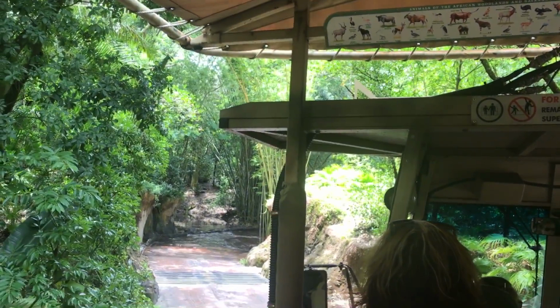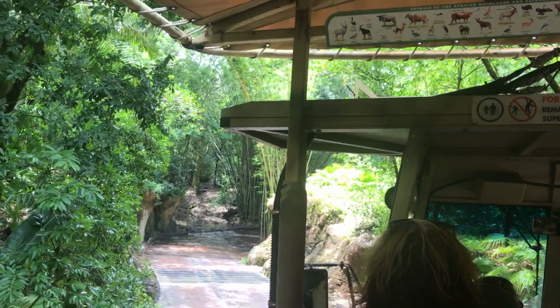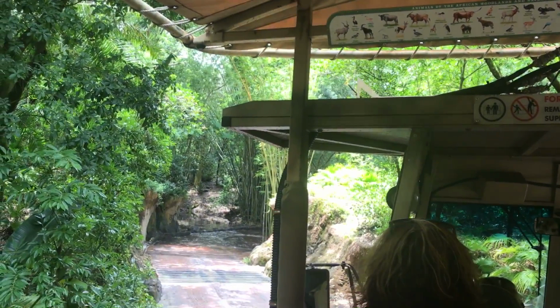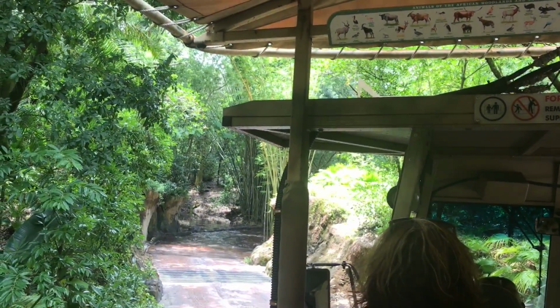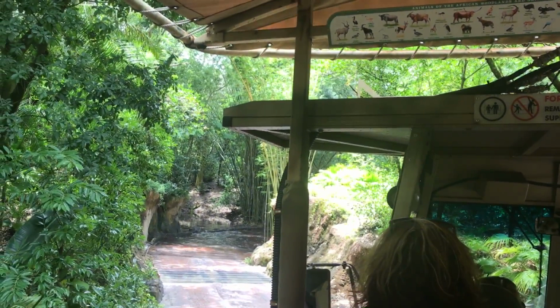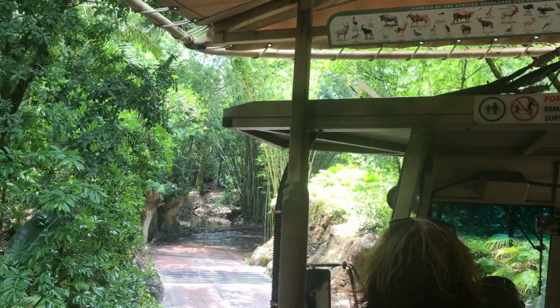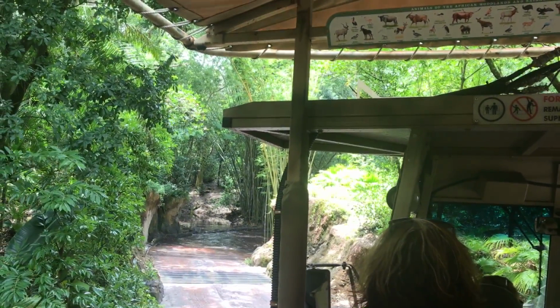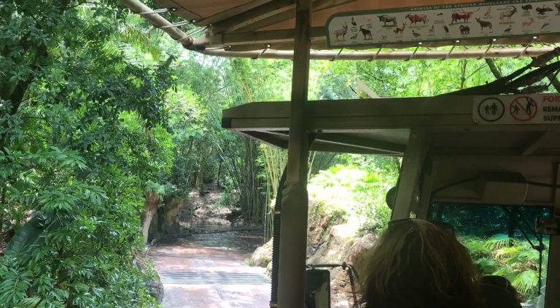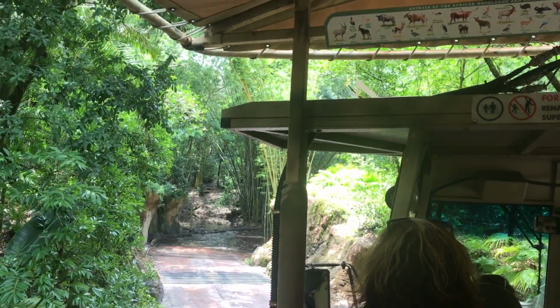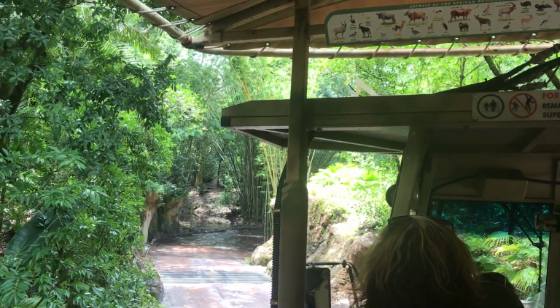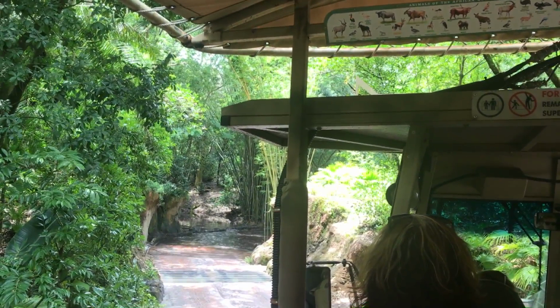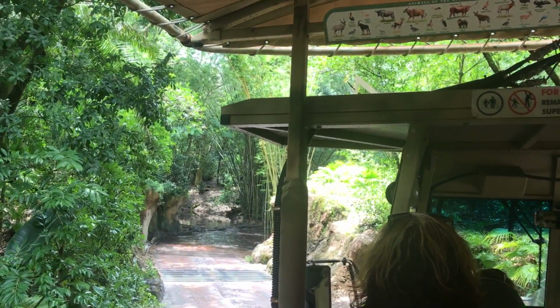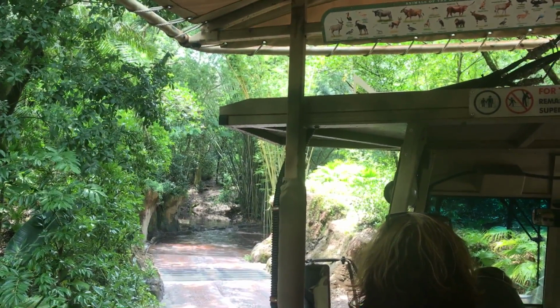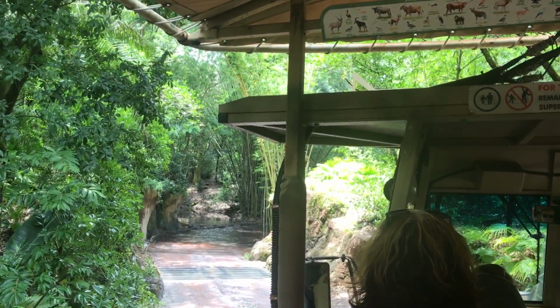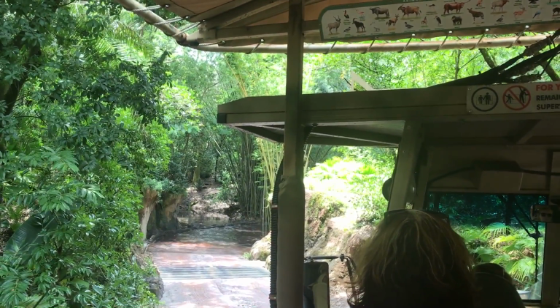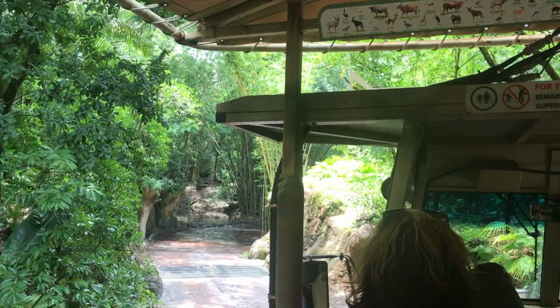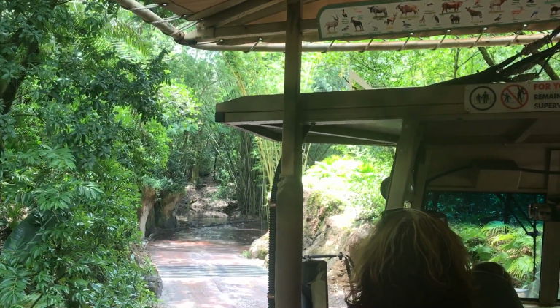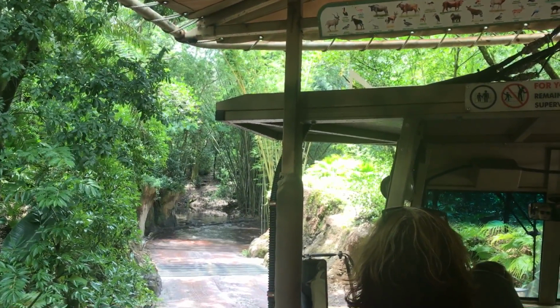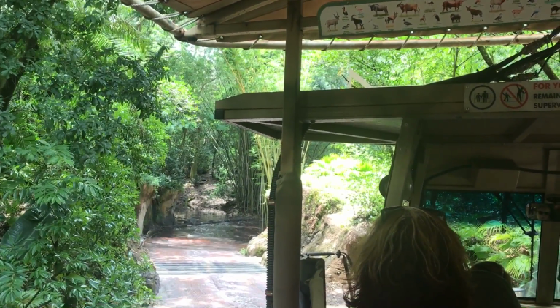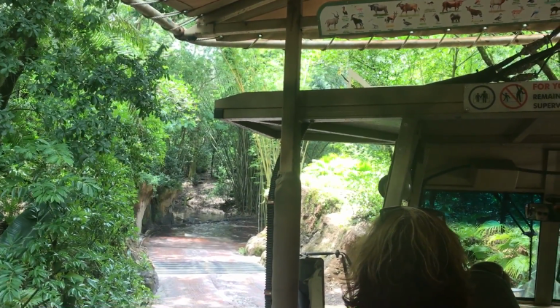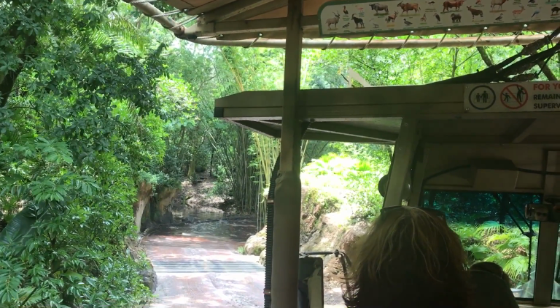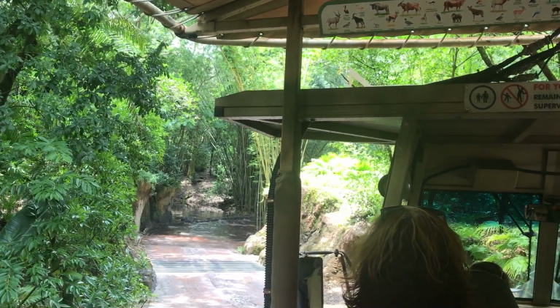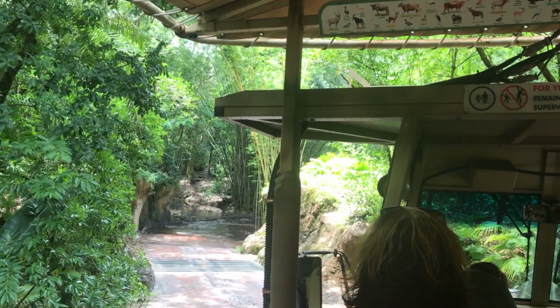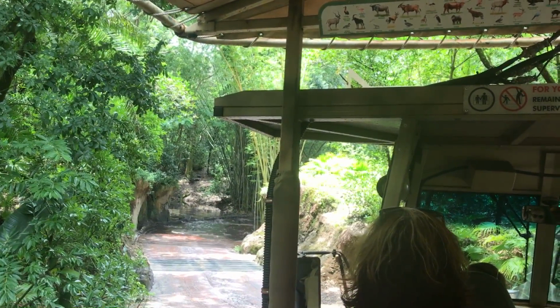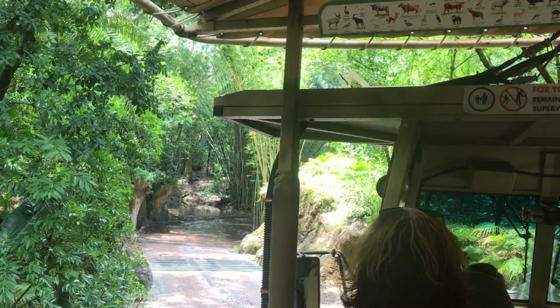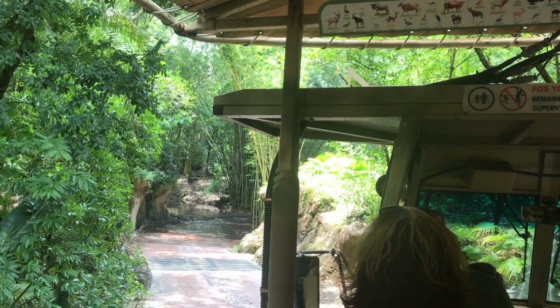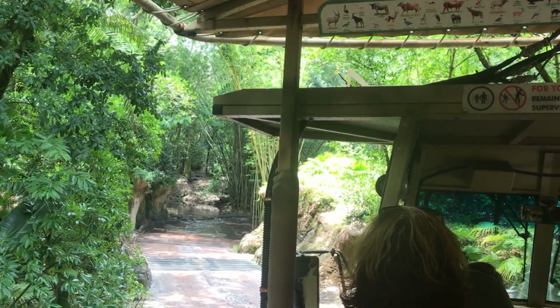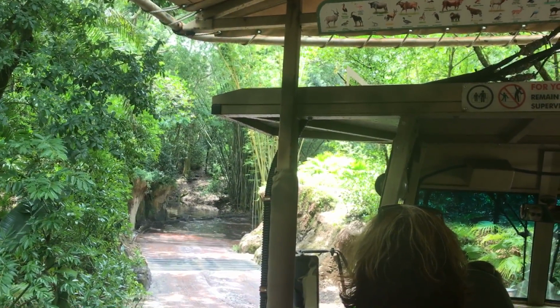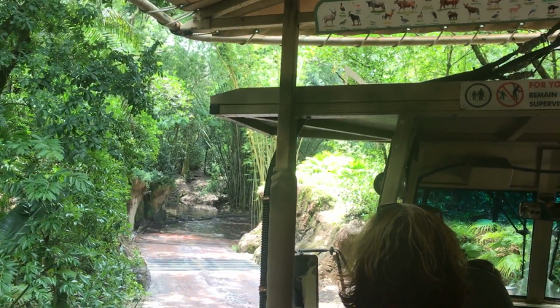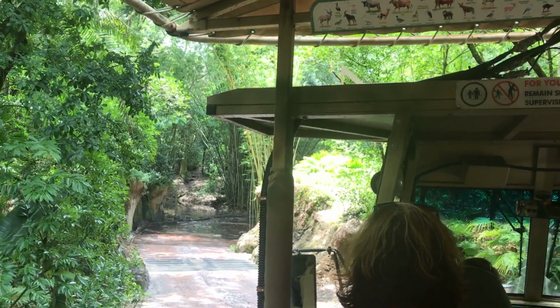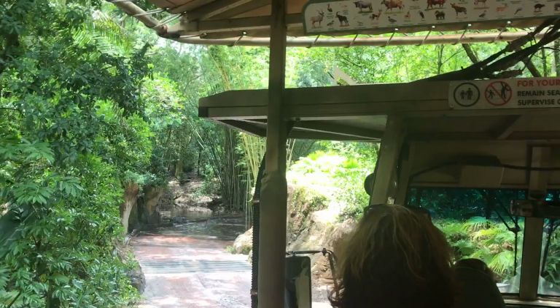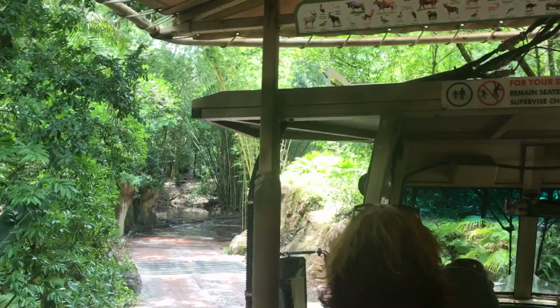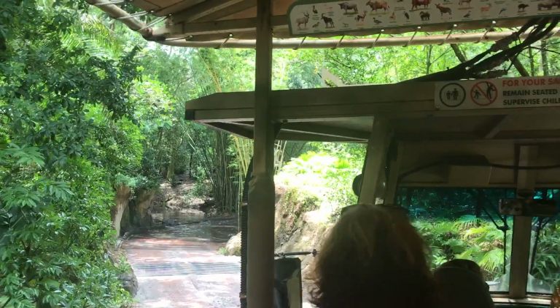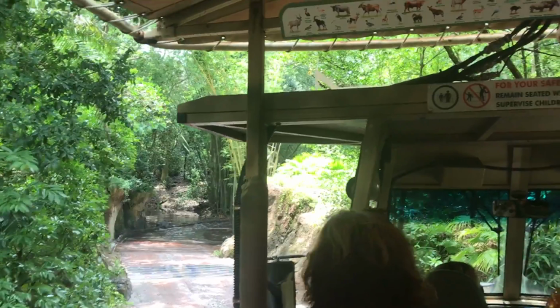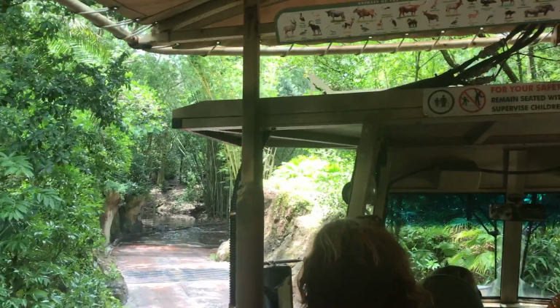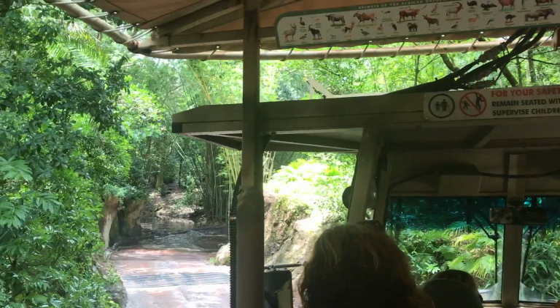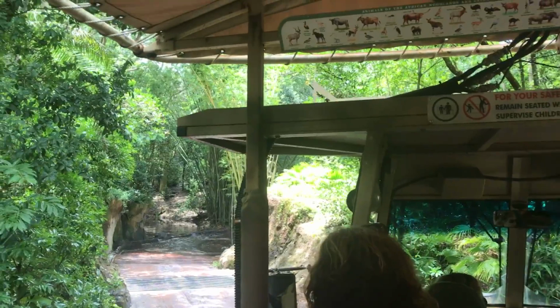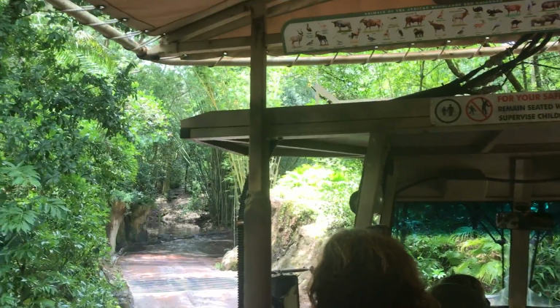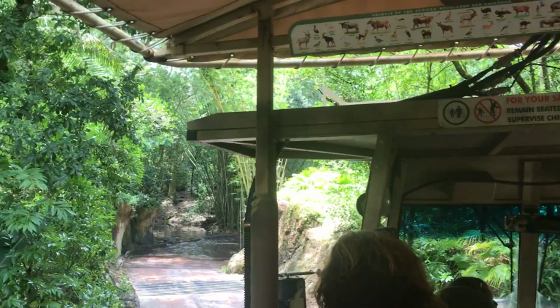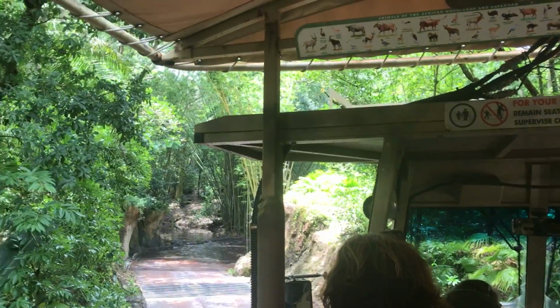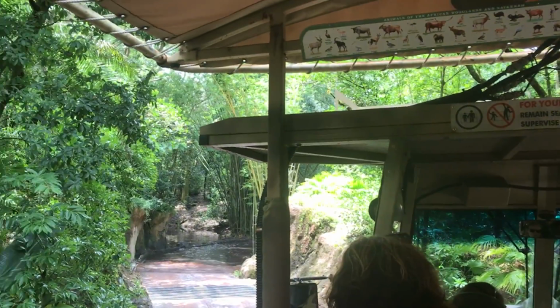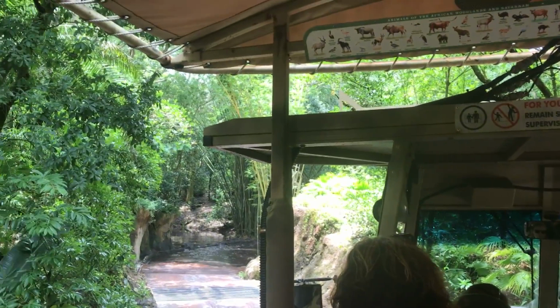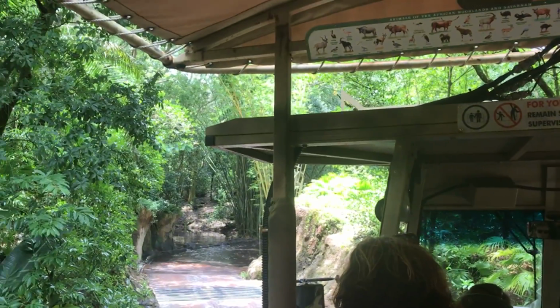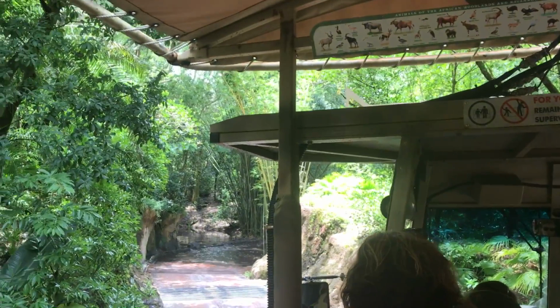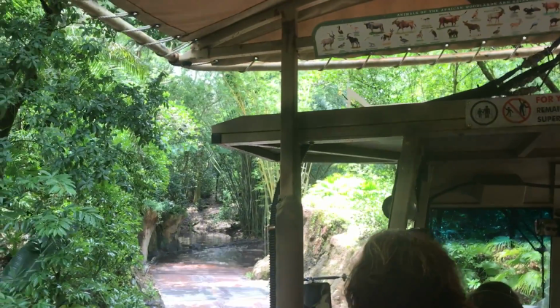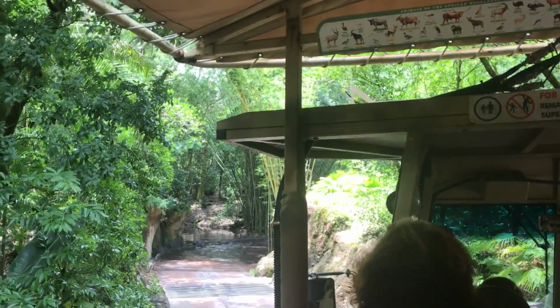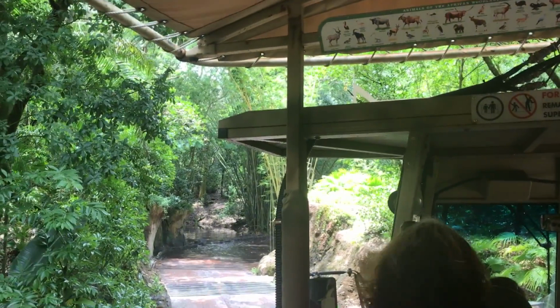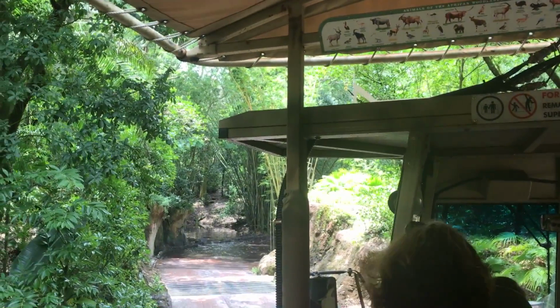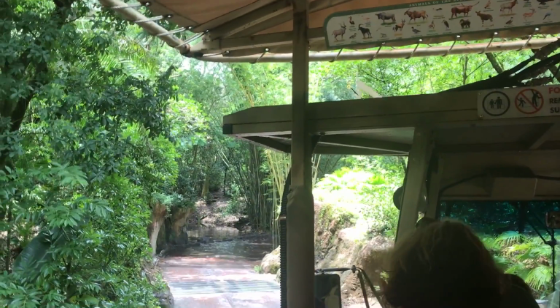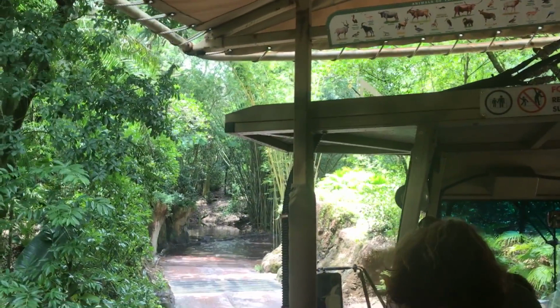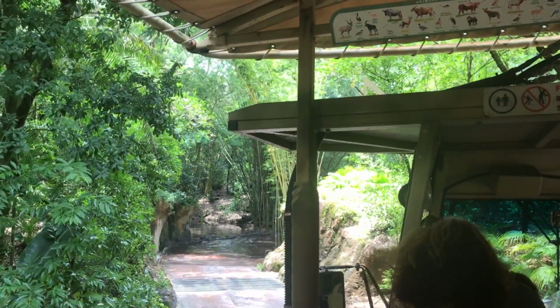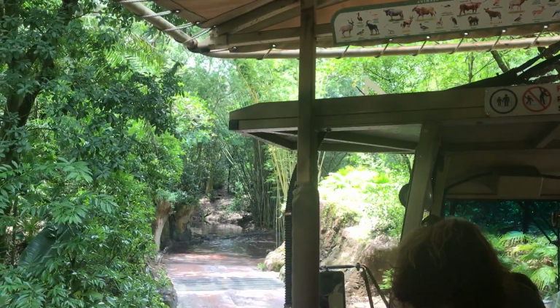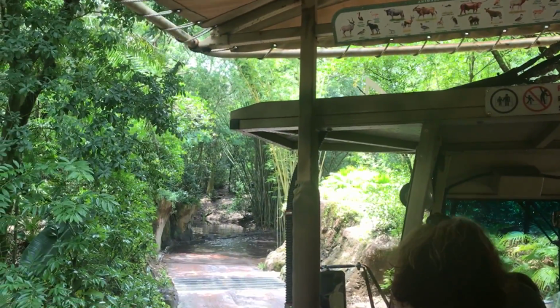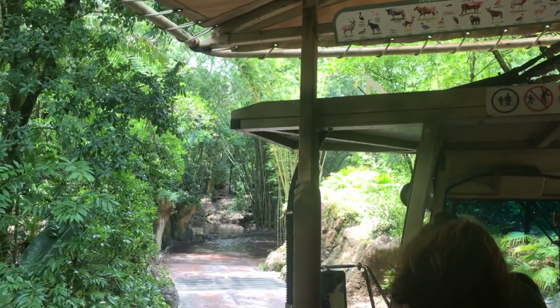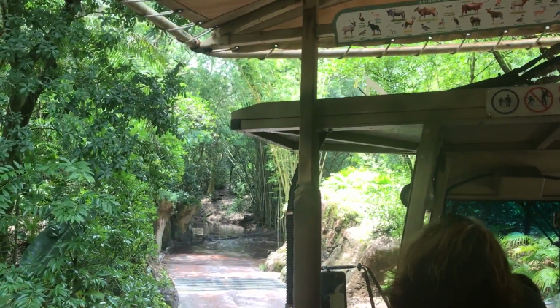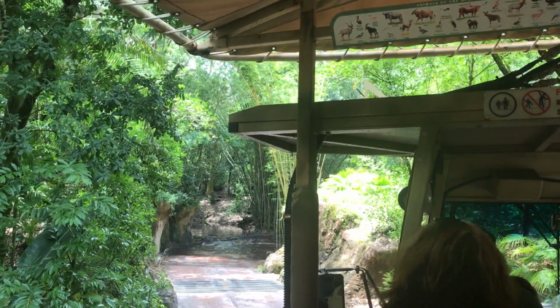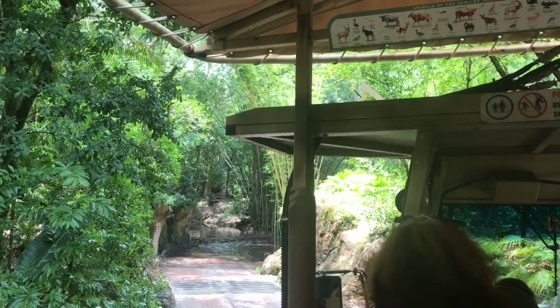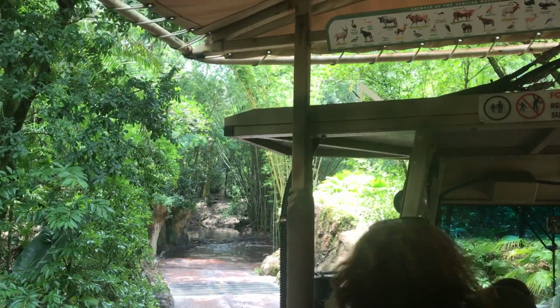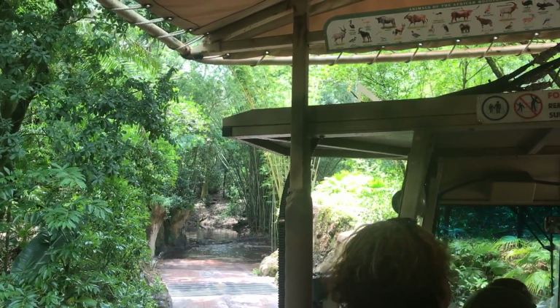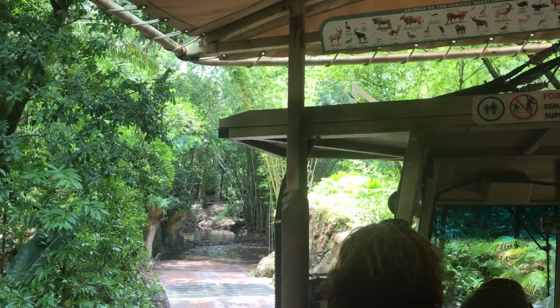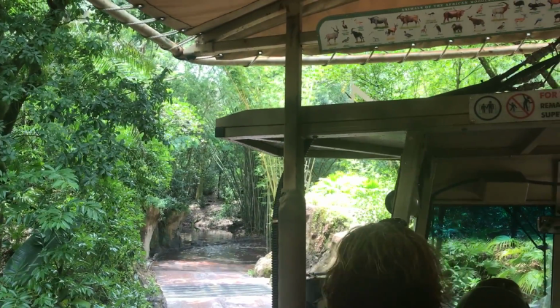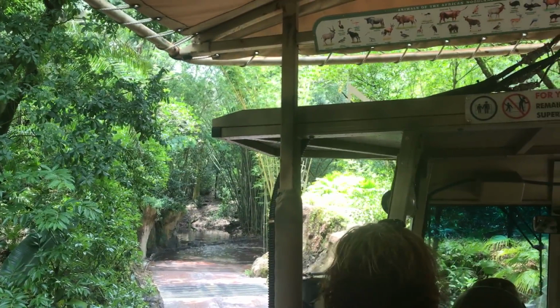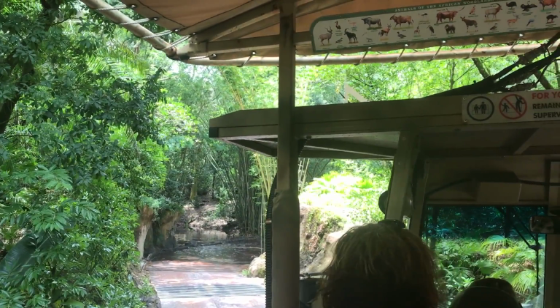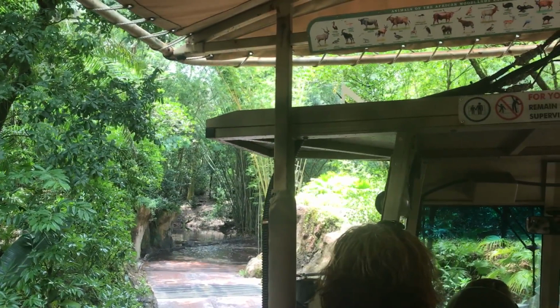We'll see what we can spot together. I'm going to have to look in the thick brush and shrubs, because typically that's where they like to hide during the day.